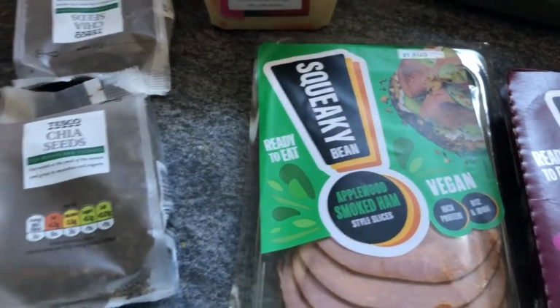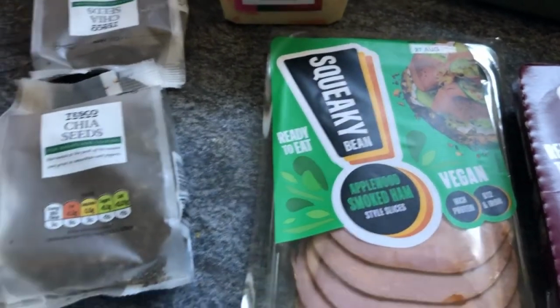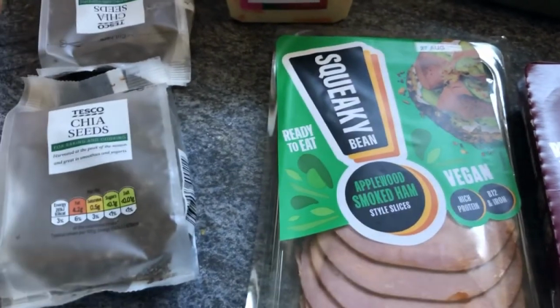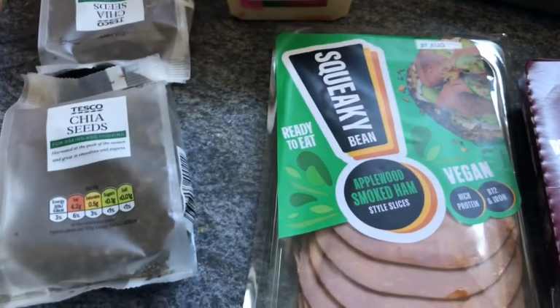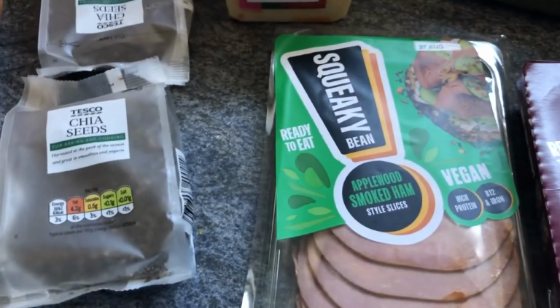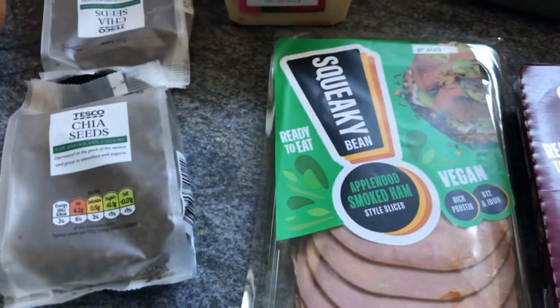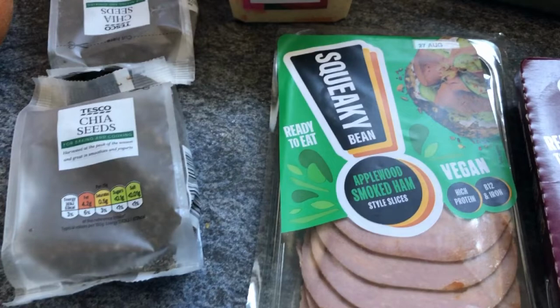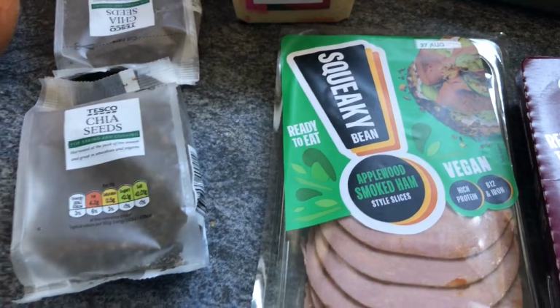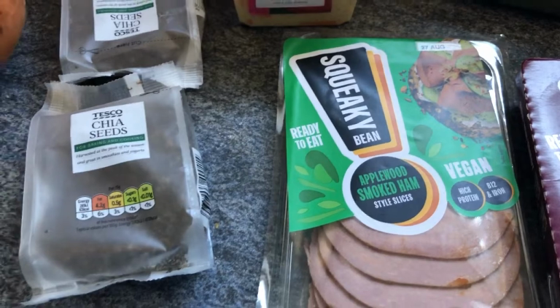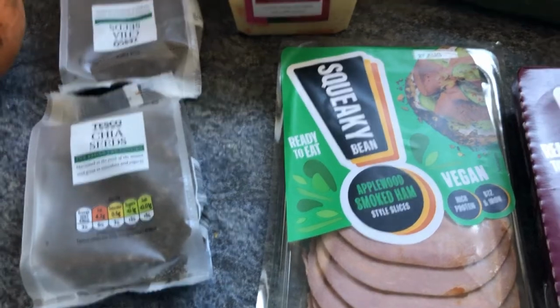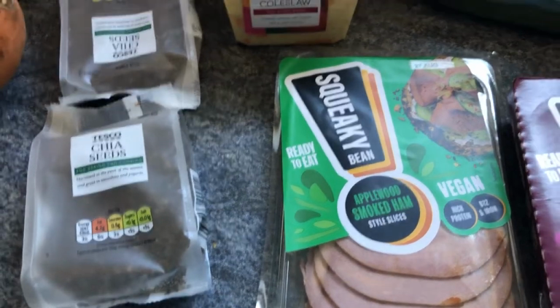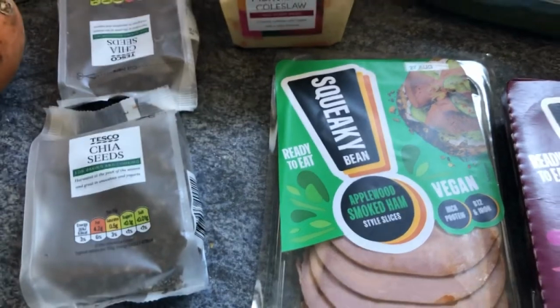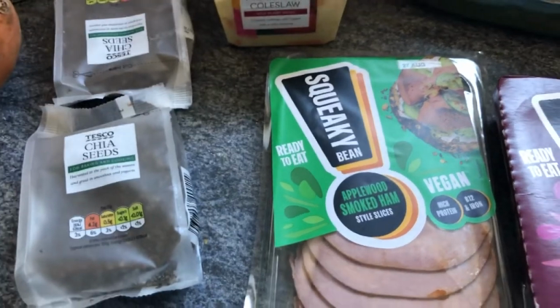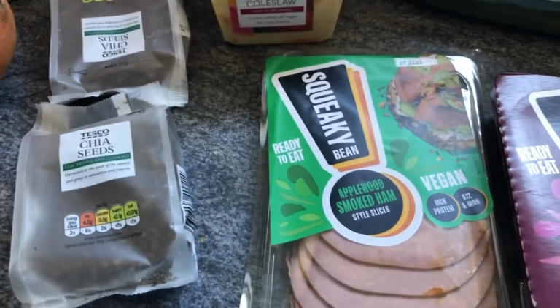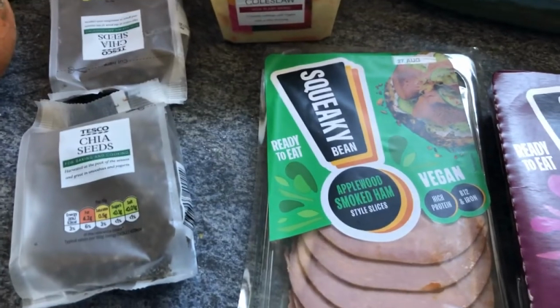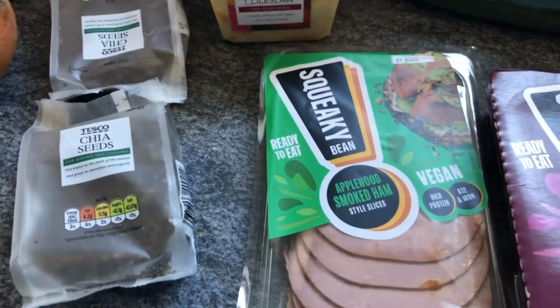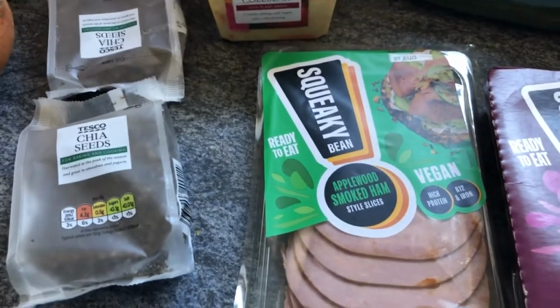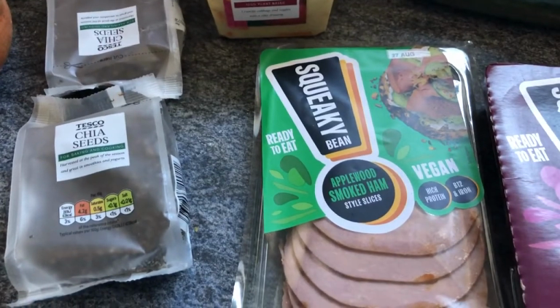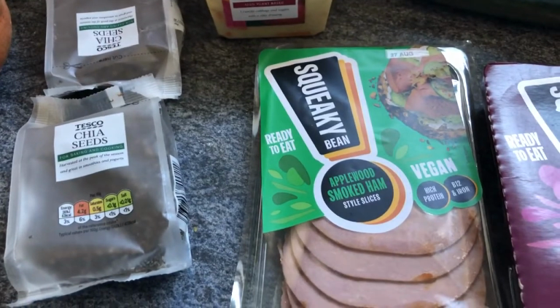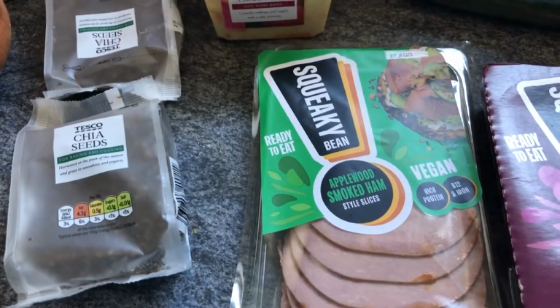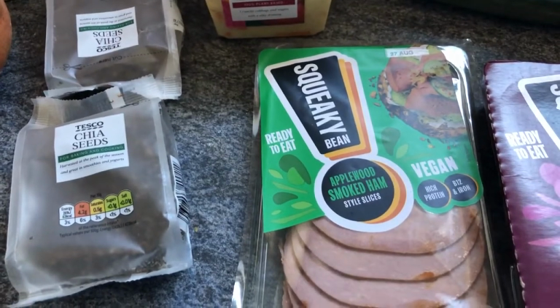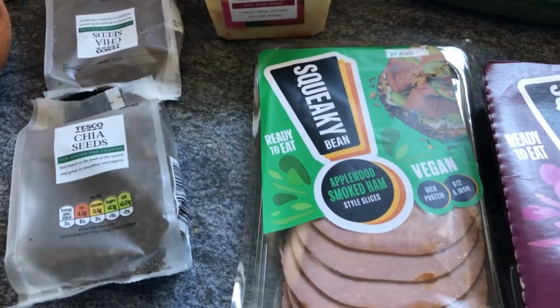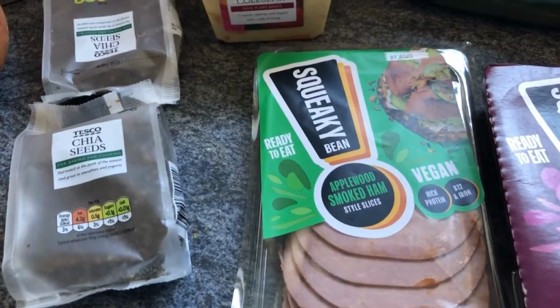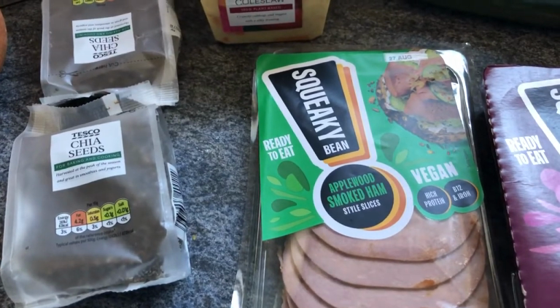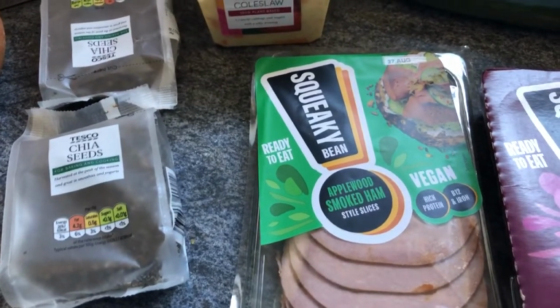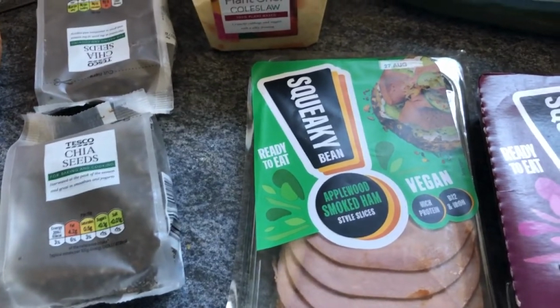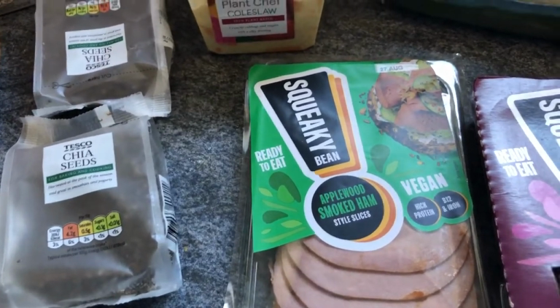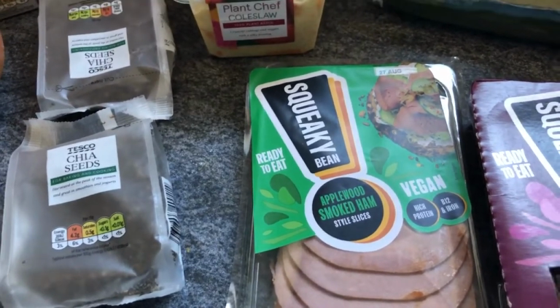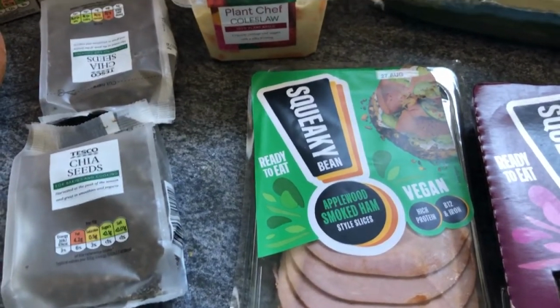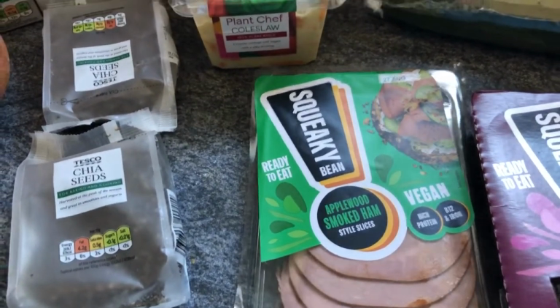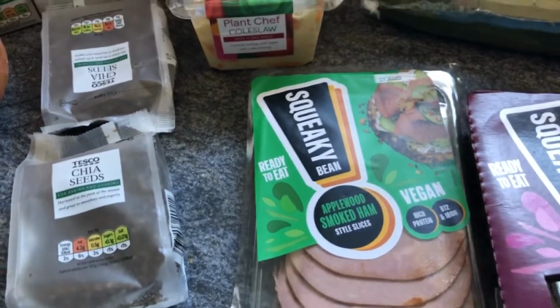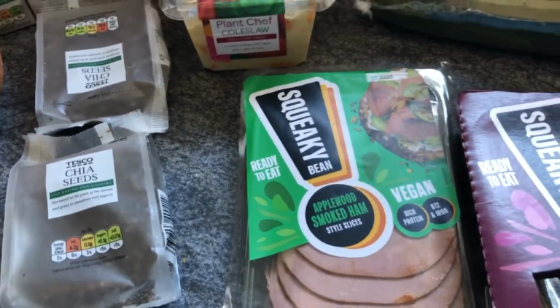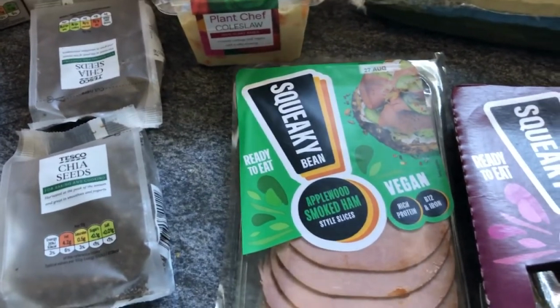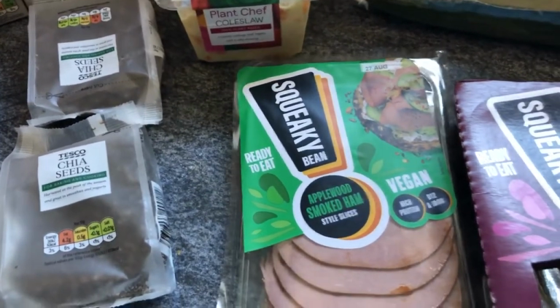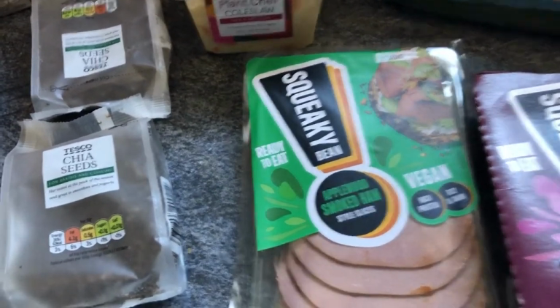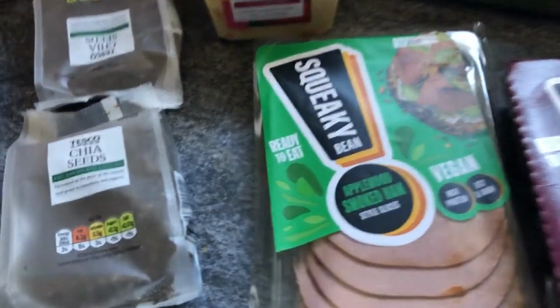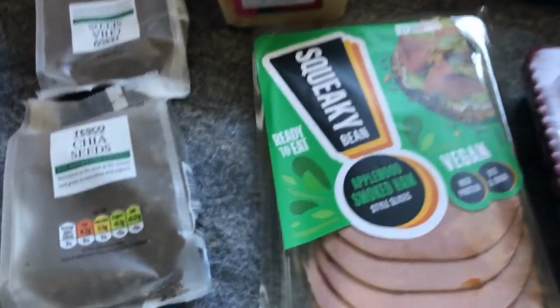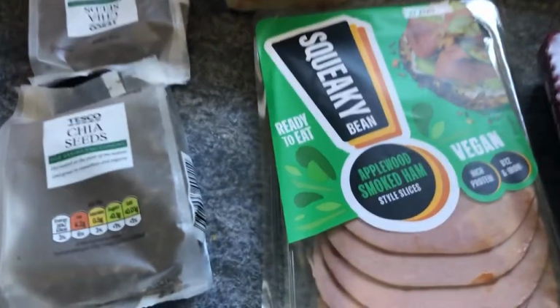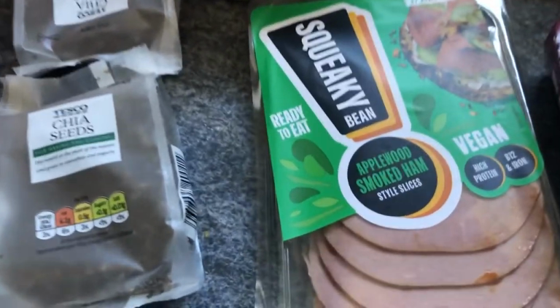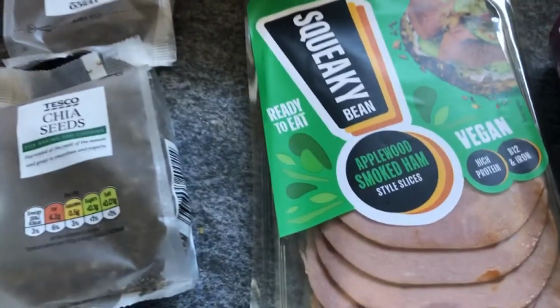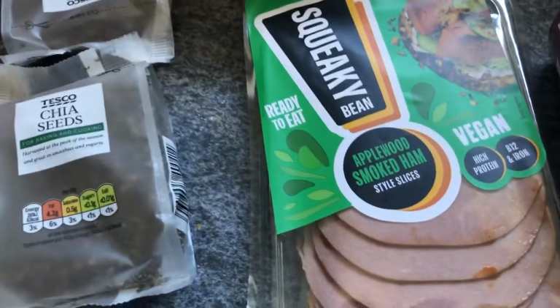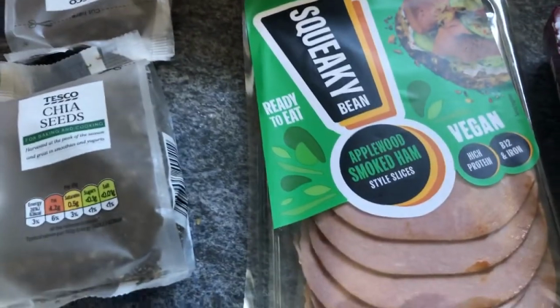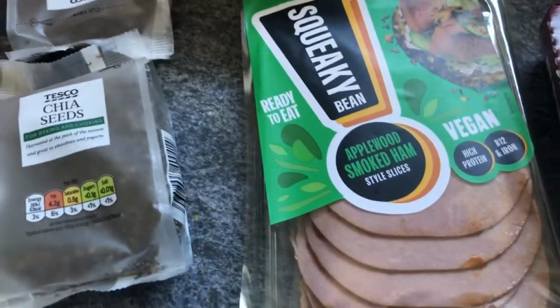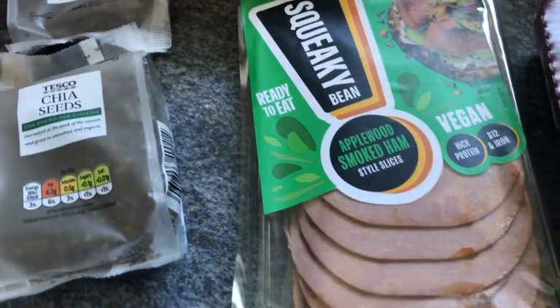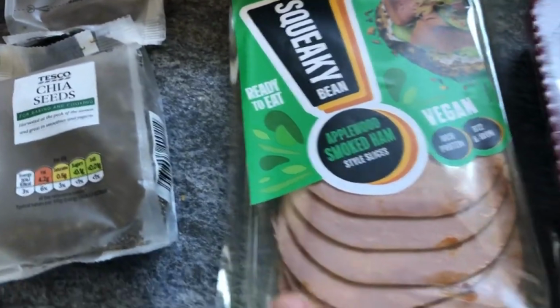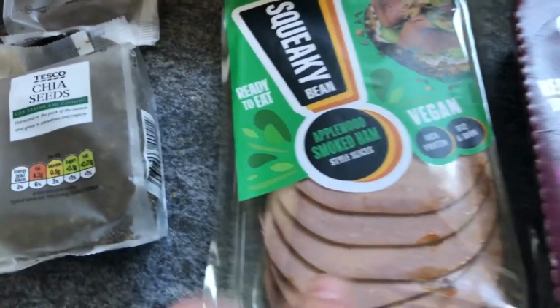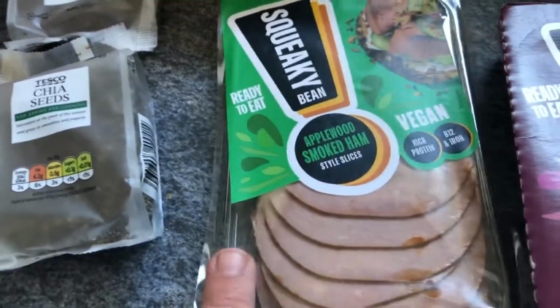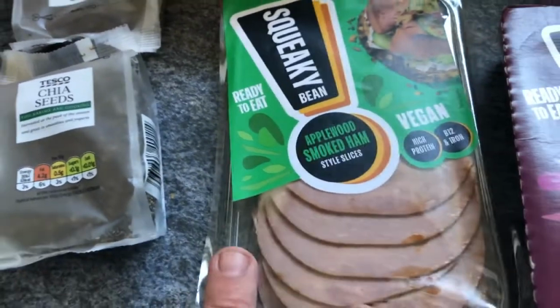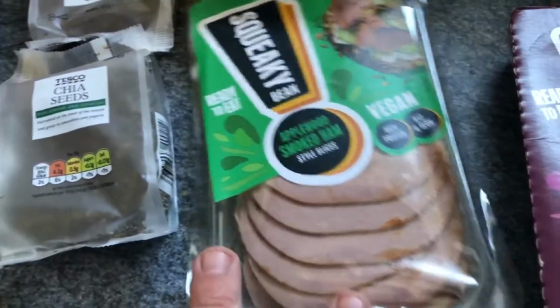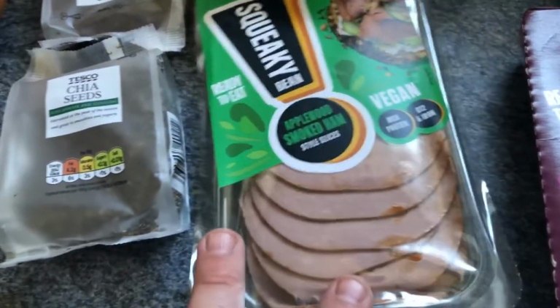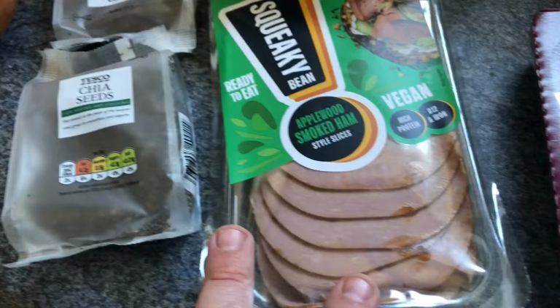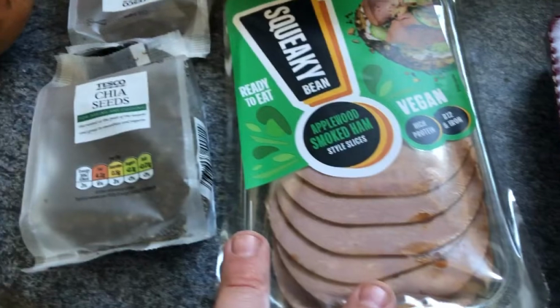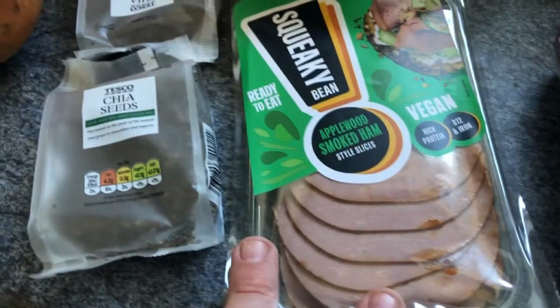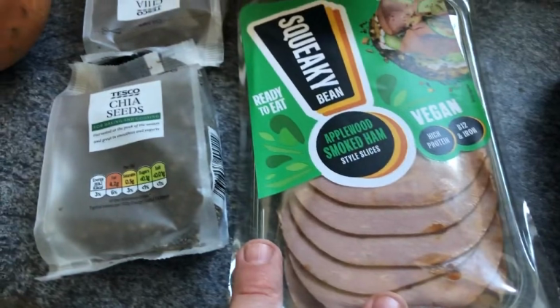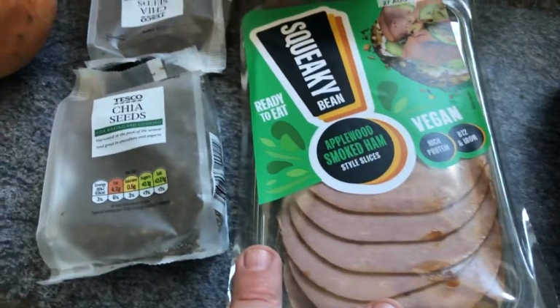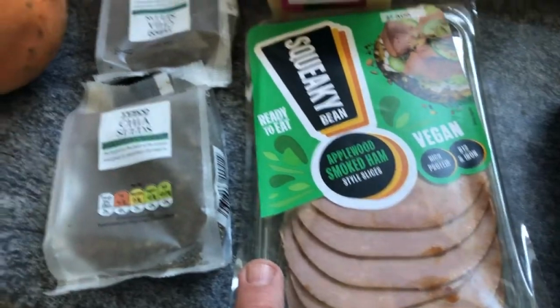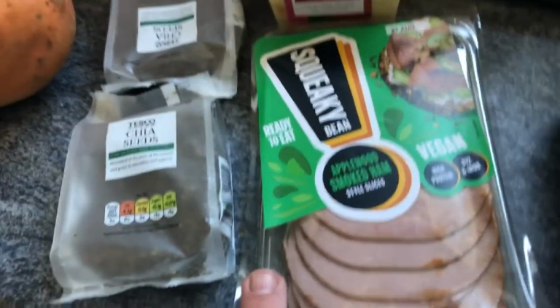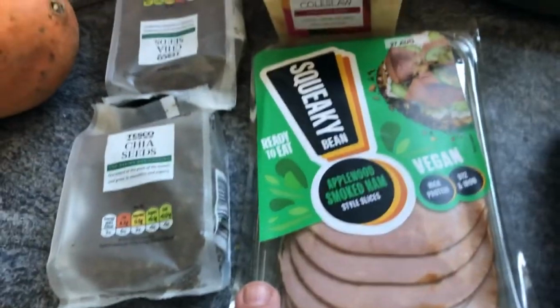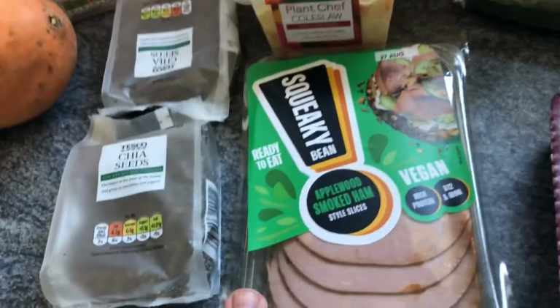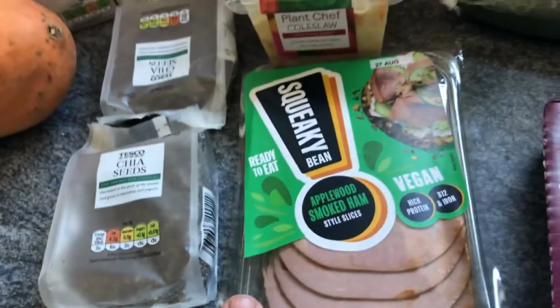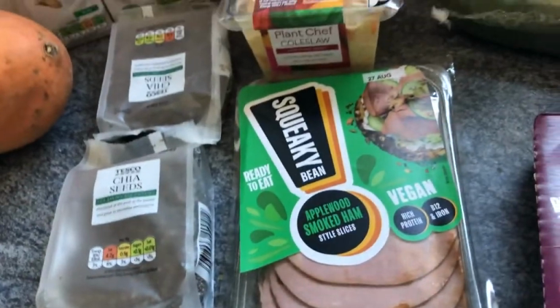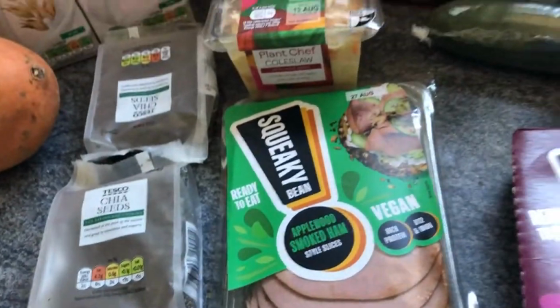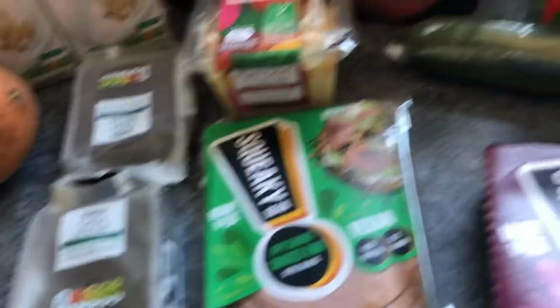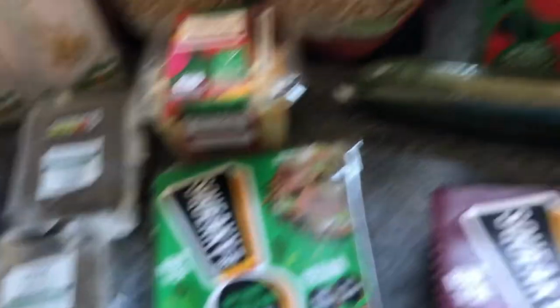Applewood smoked ham — Squeaky Bean slices, clearly marked vegan, on offer at the moment at £1.50. I thought I'd give them a go.